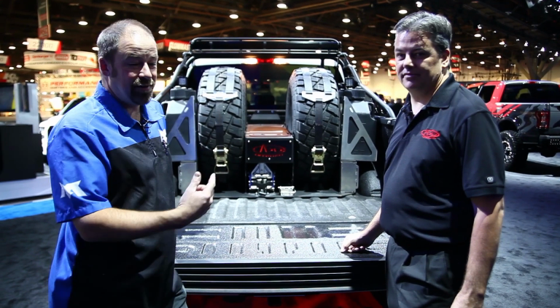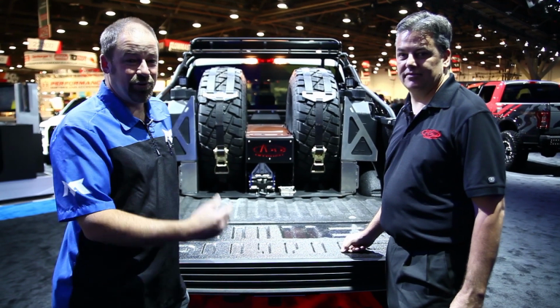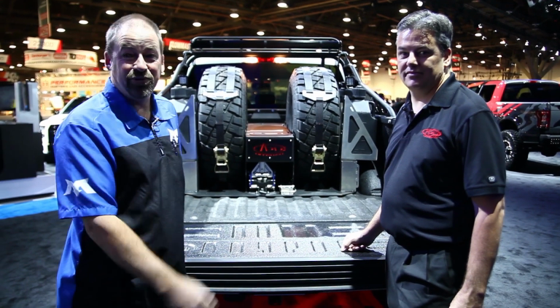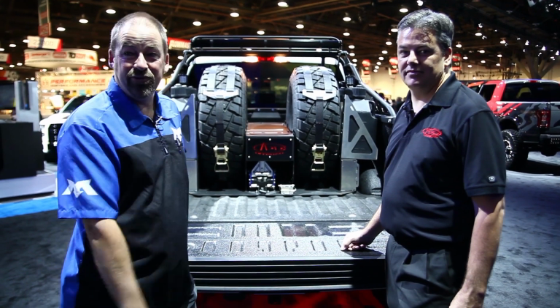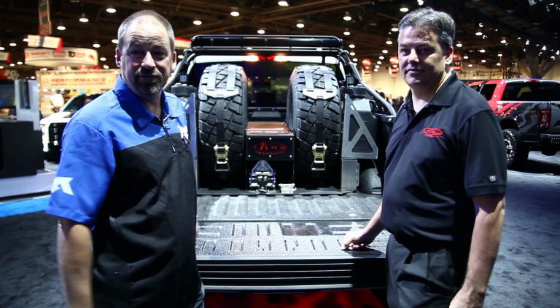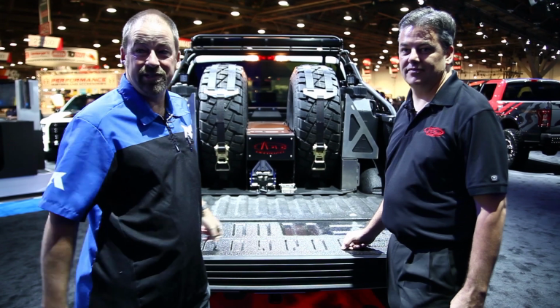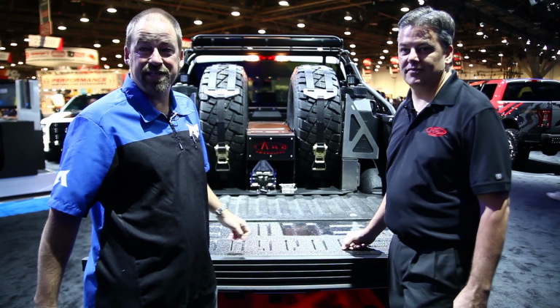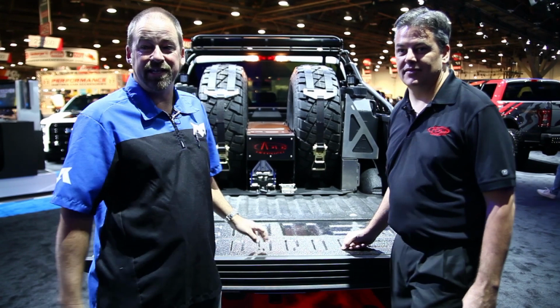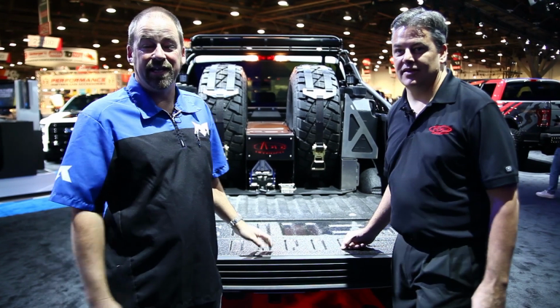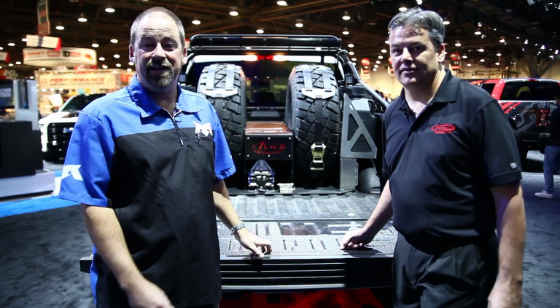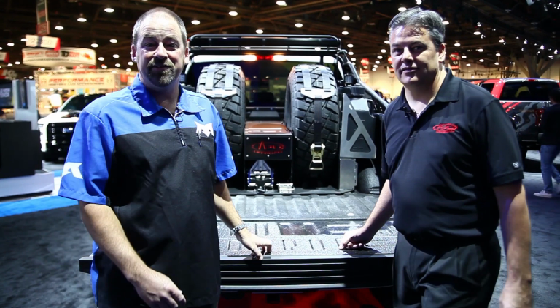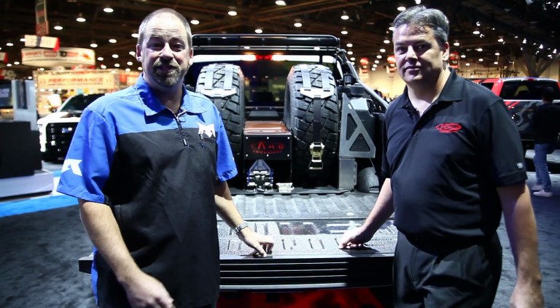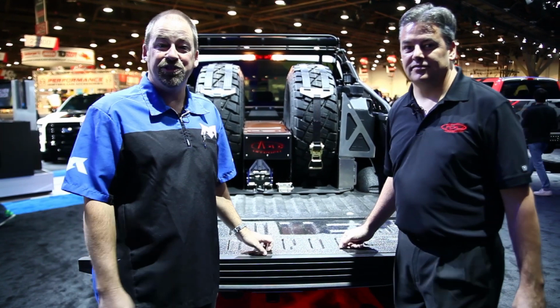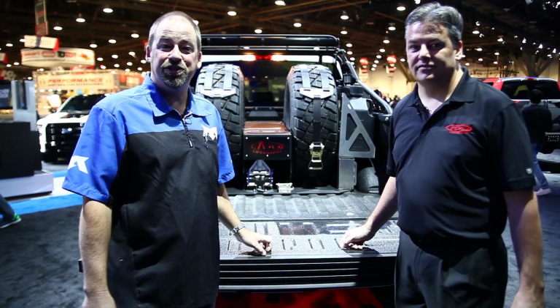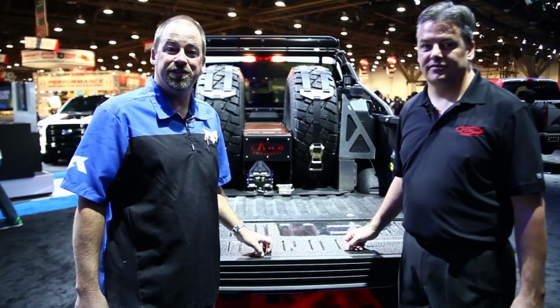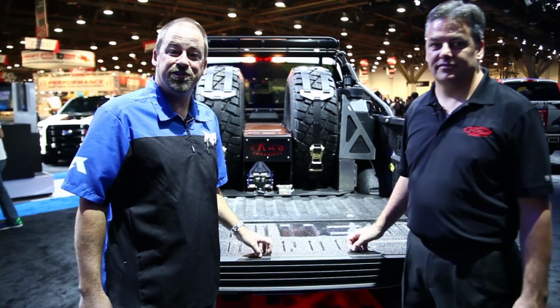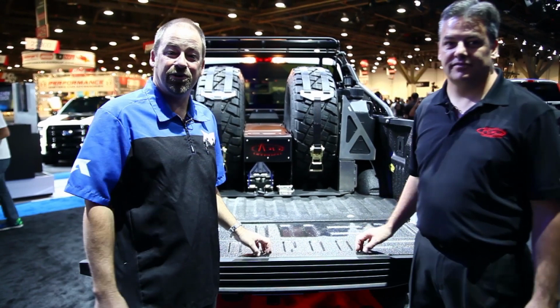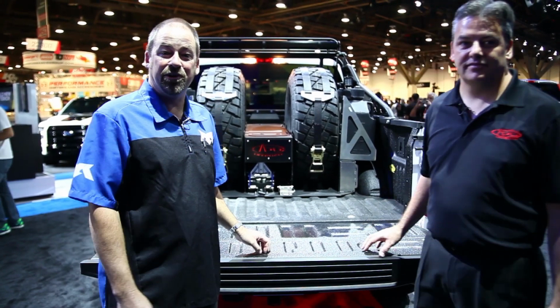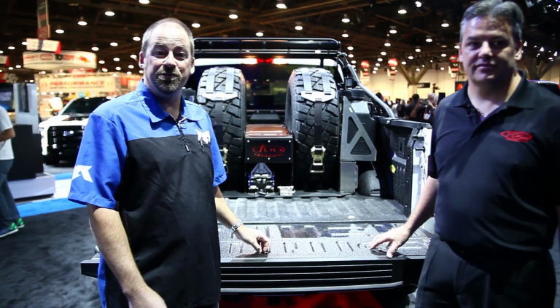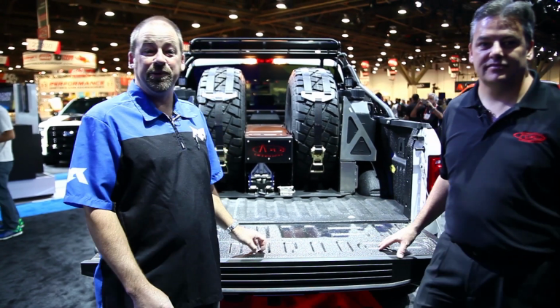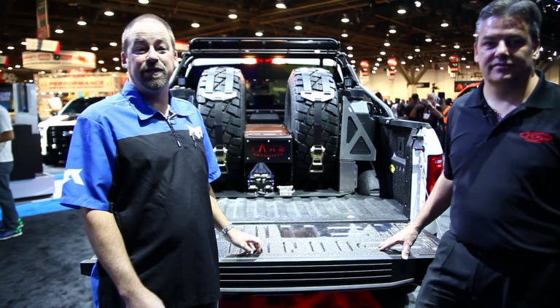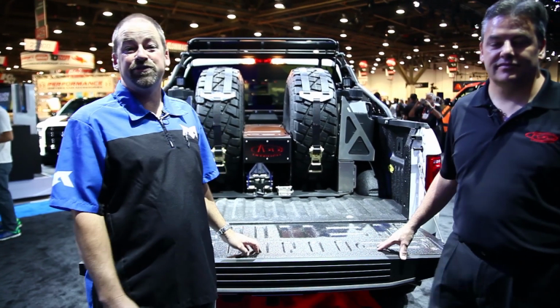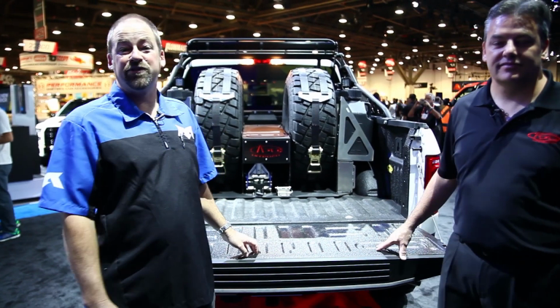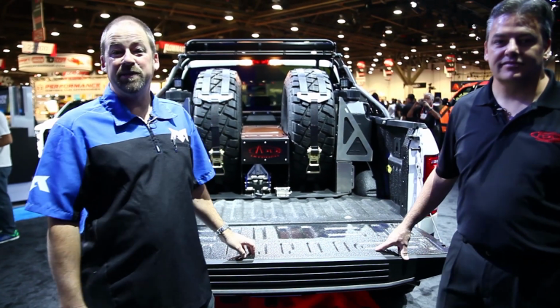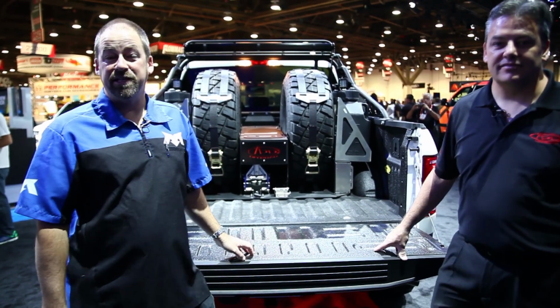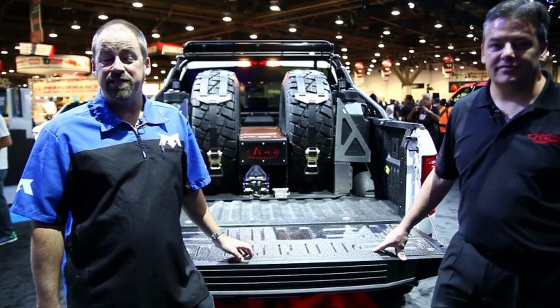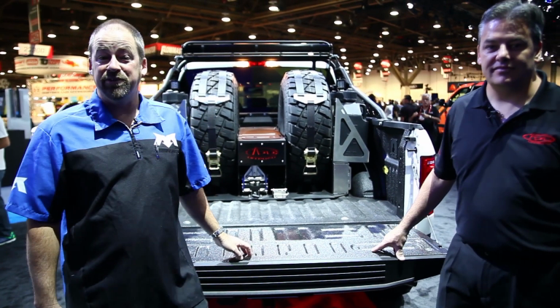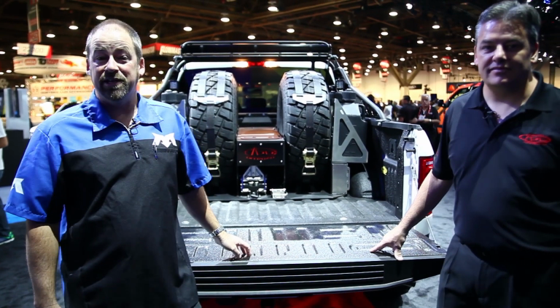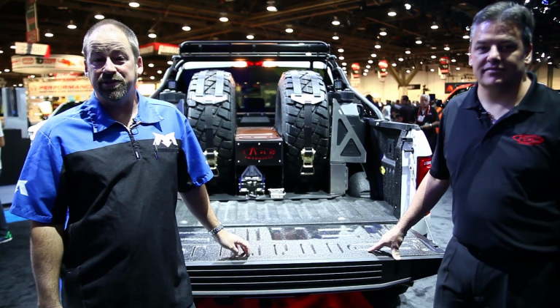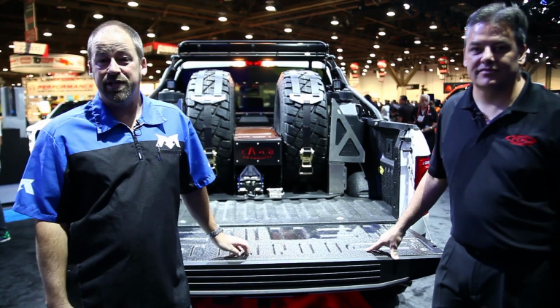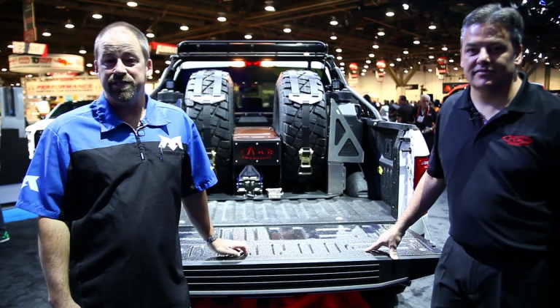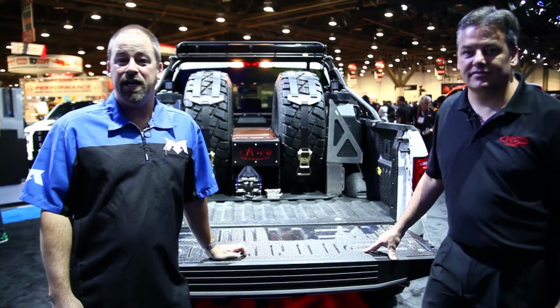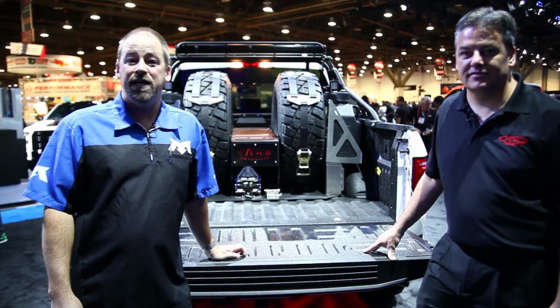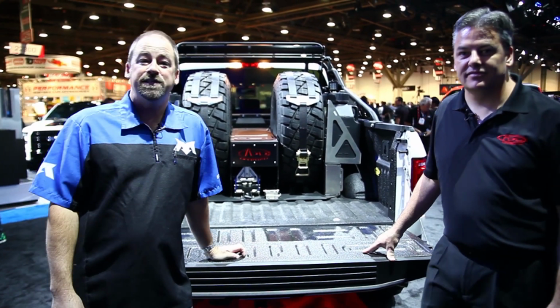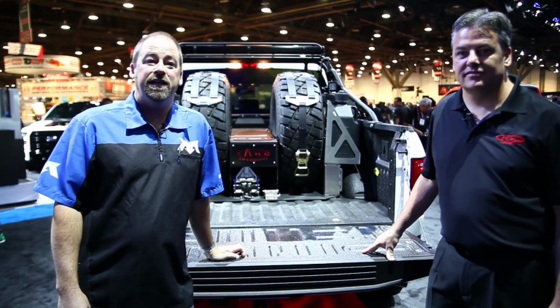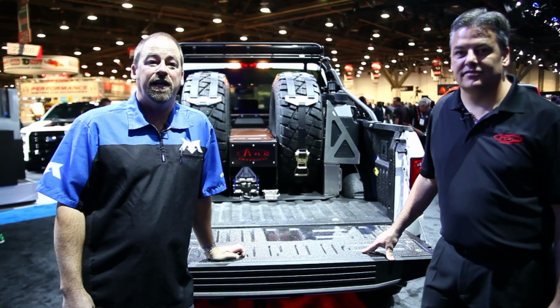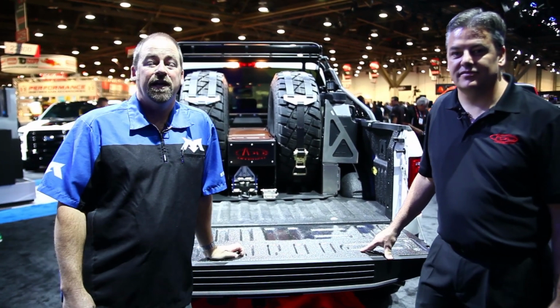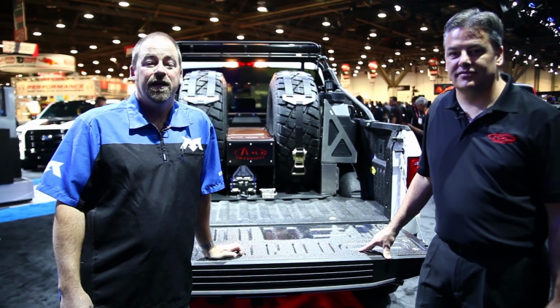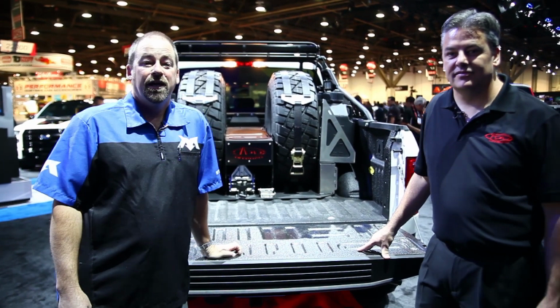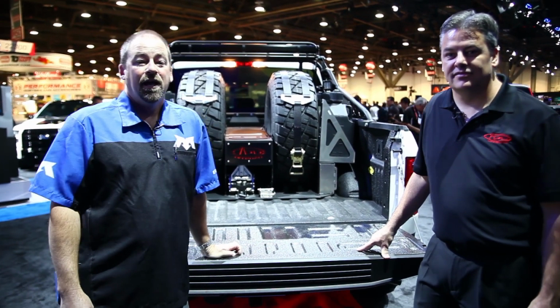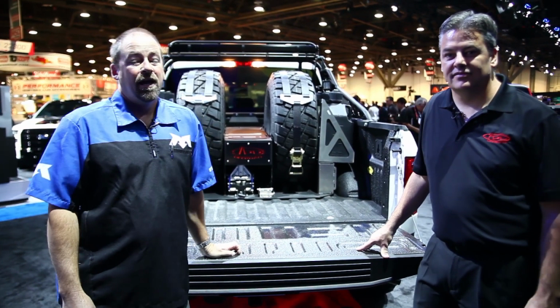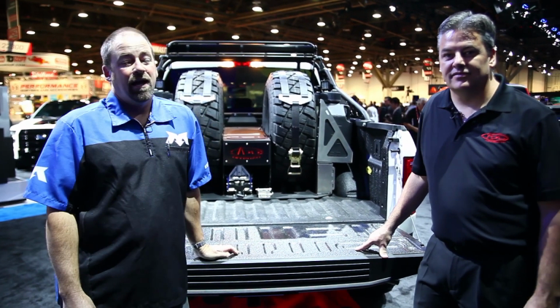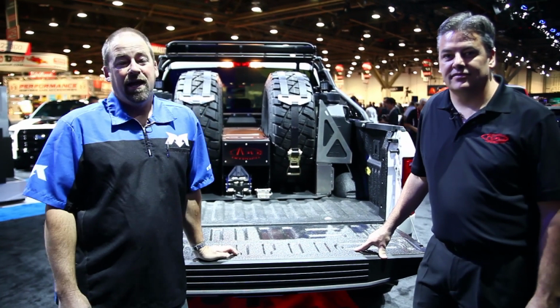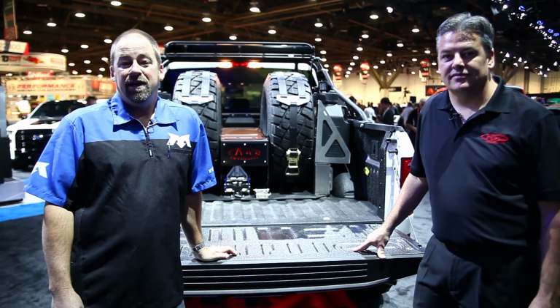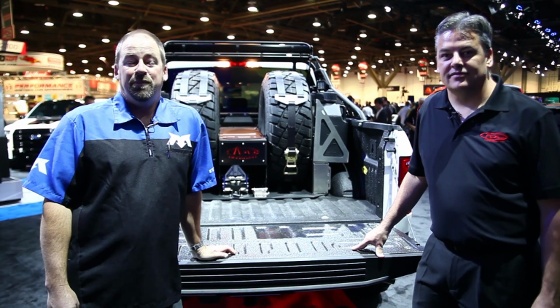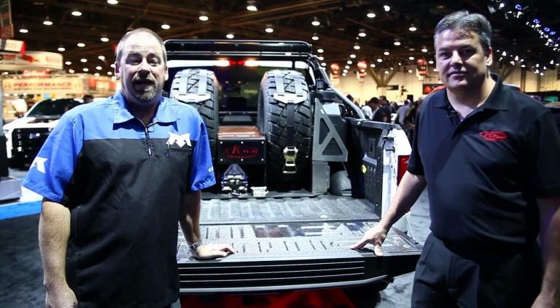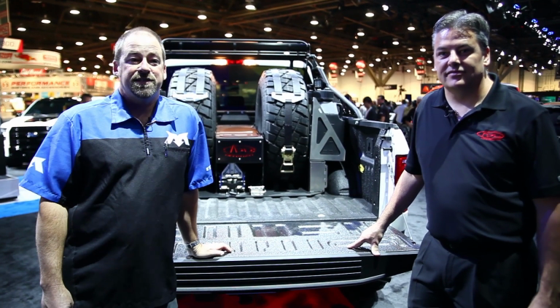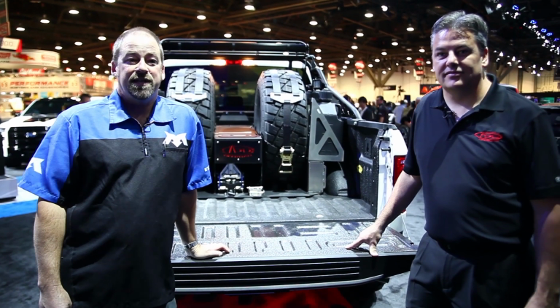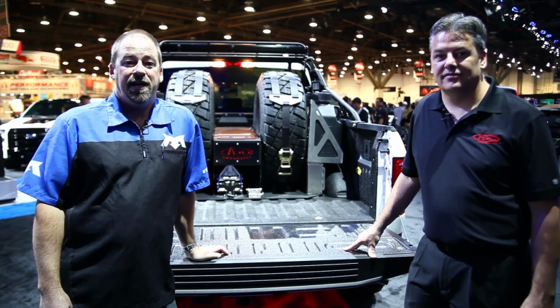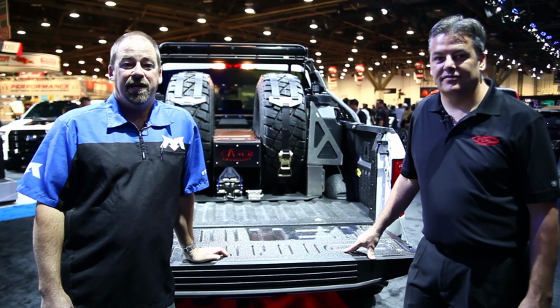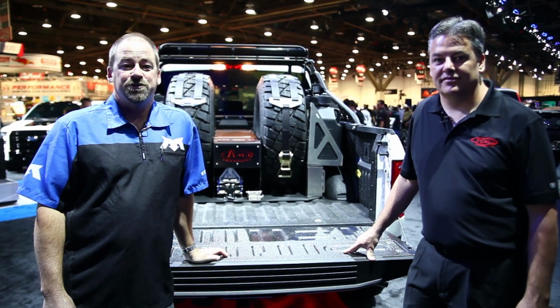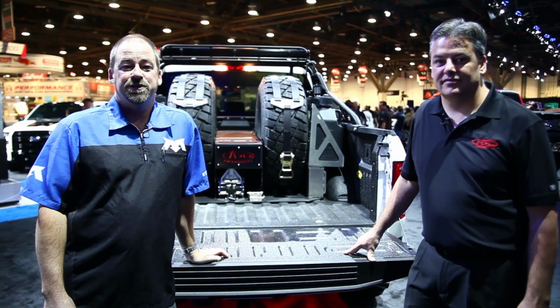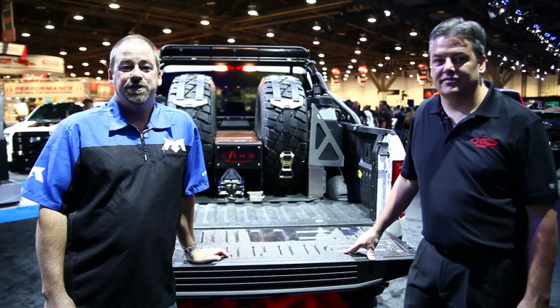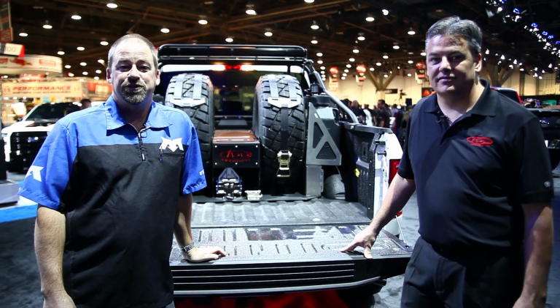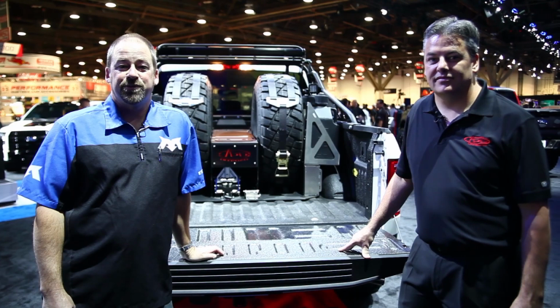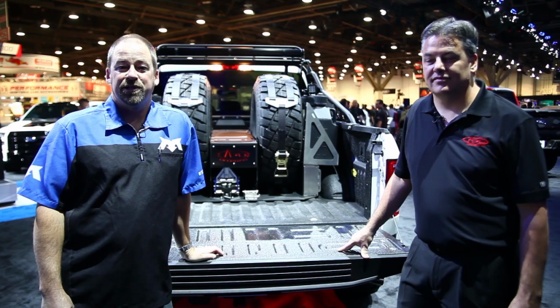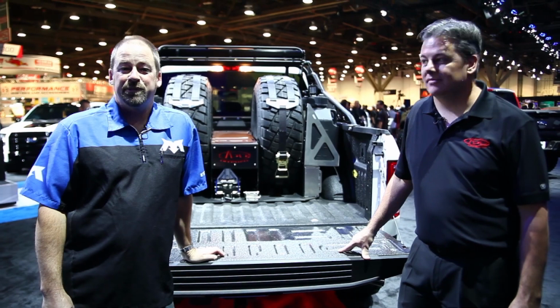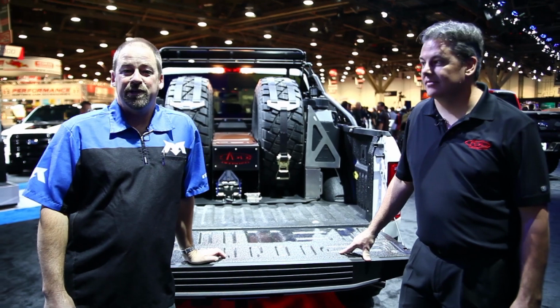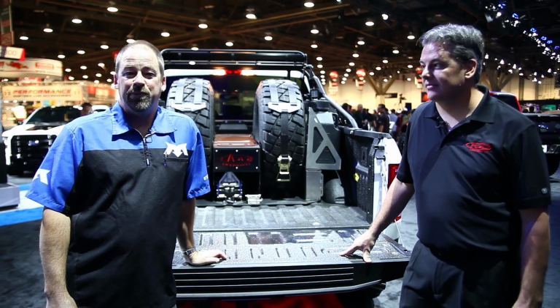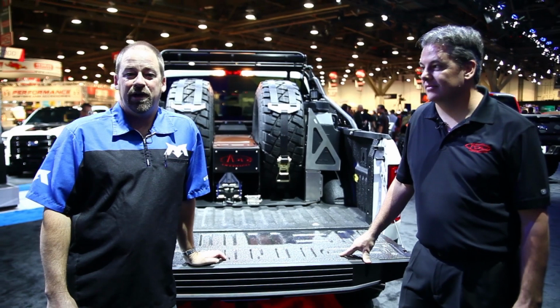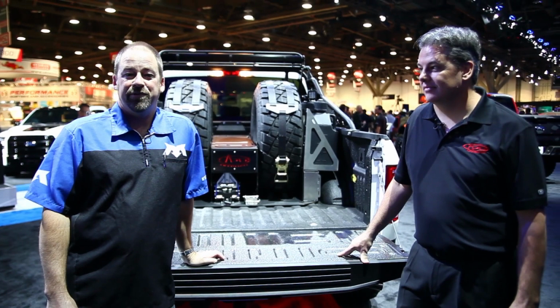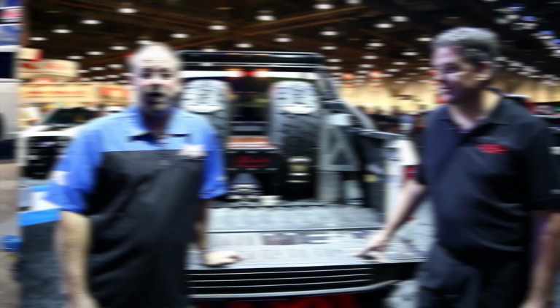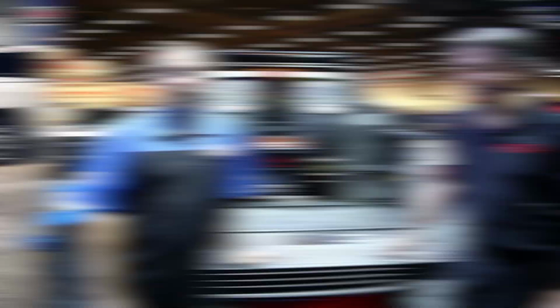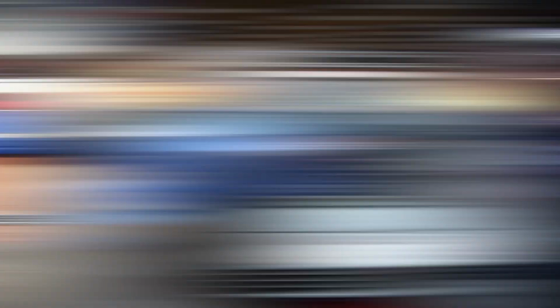The F-150 is getting a lot of attention, and so are the builds from Addictive Desert Designs. At MaxTieDowns, we're just thrilled to be a part of it all.